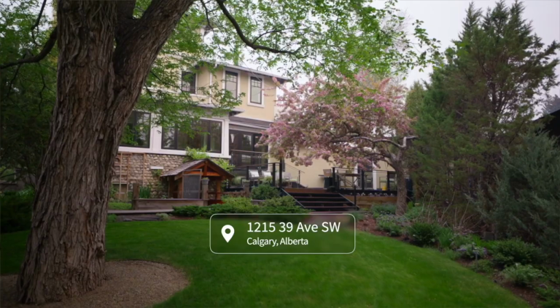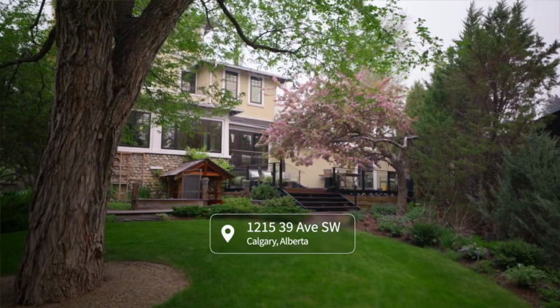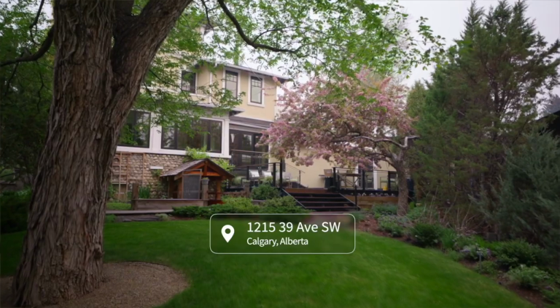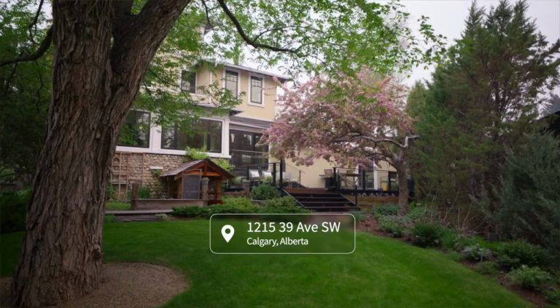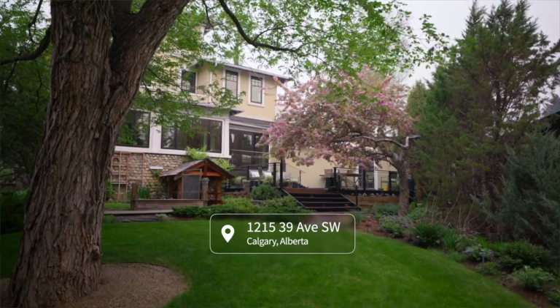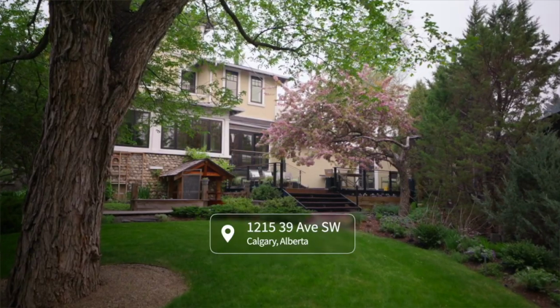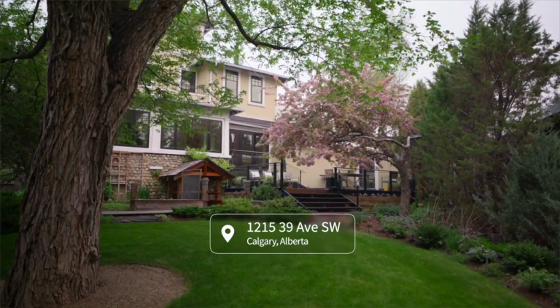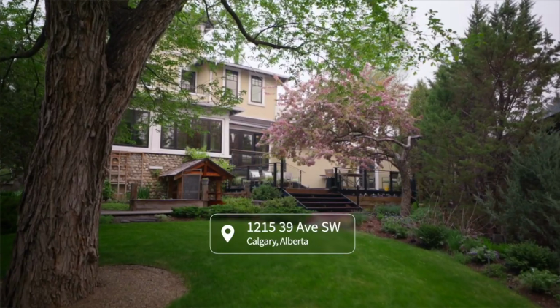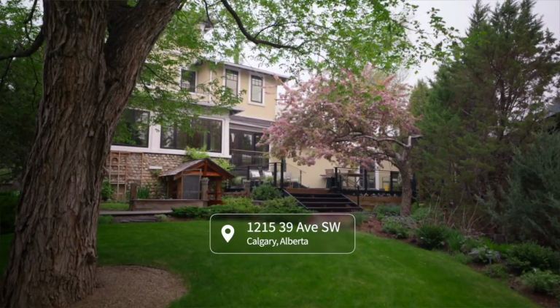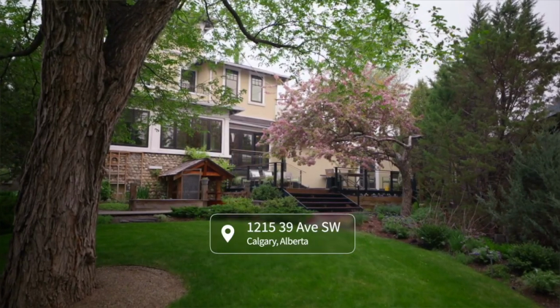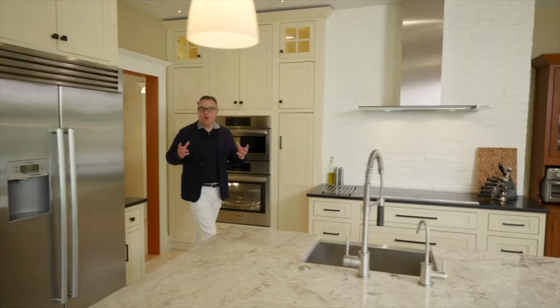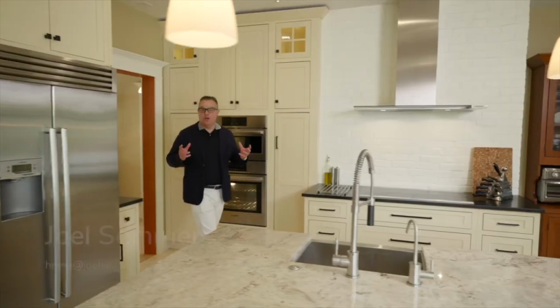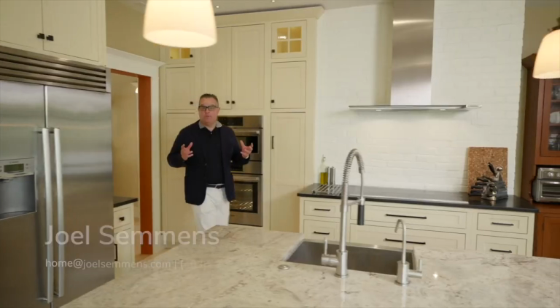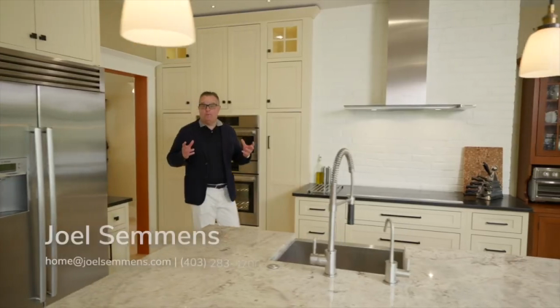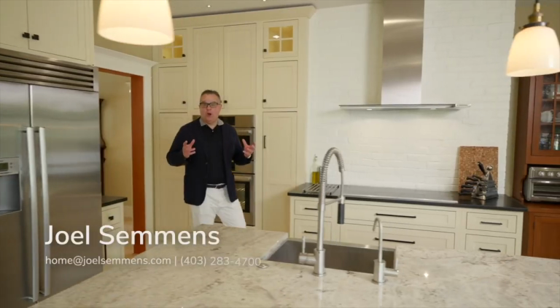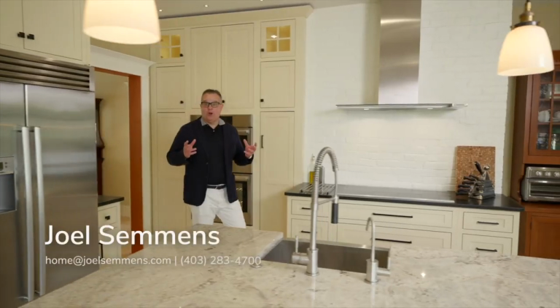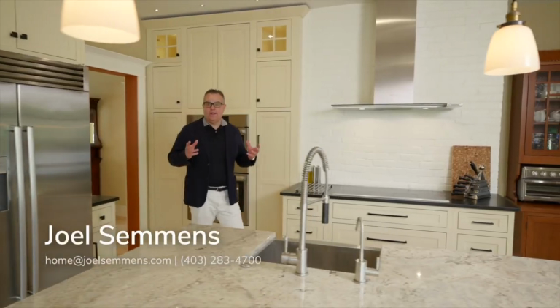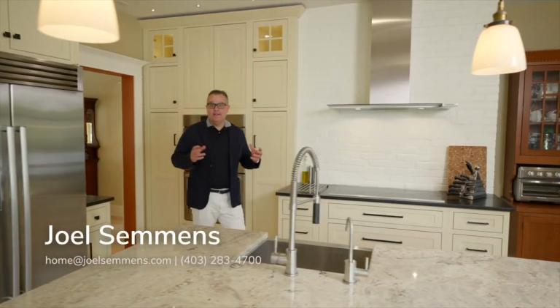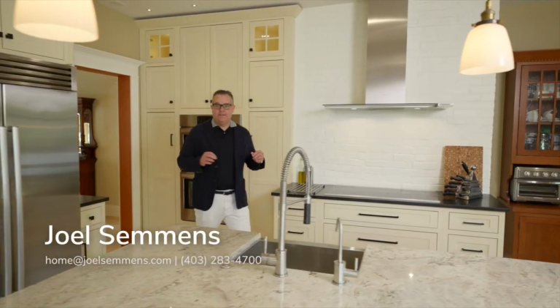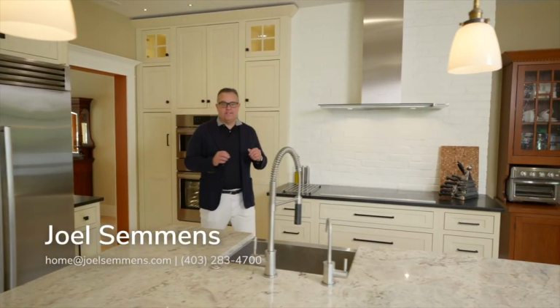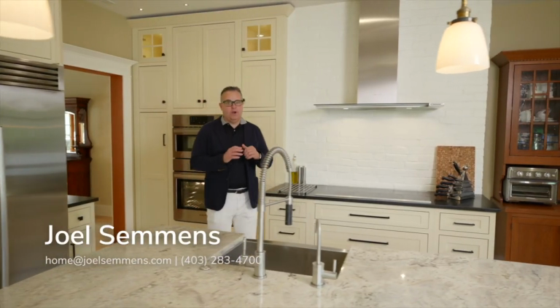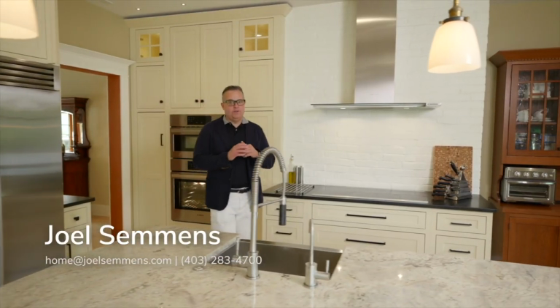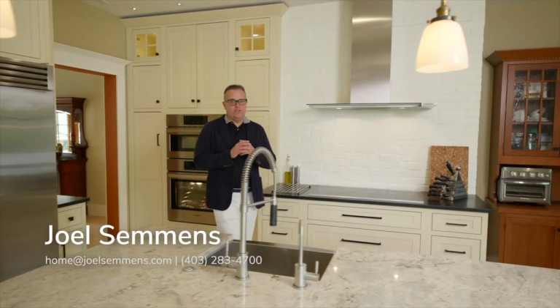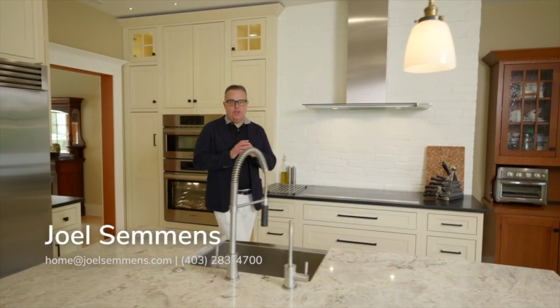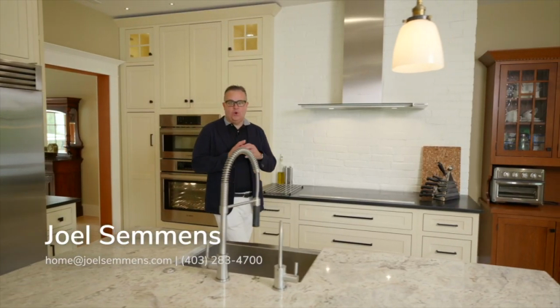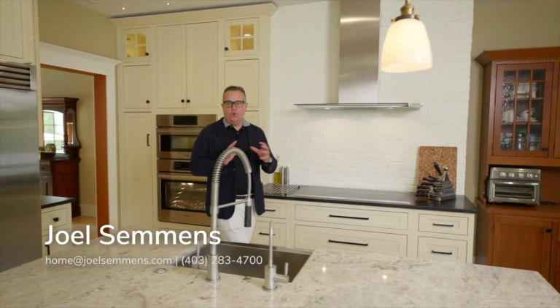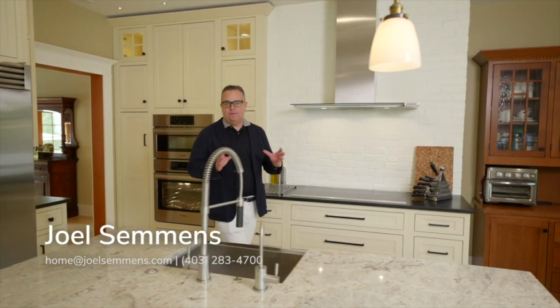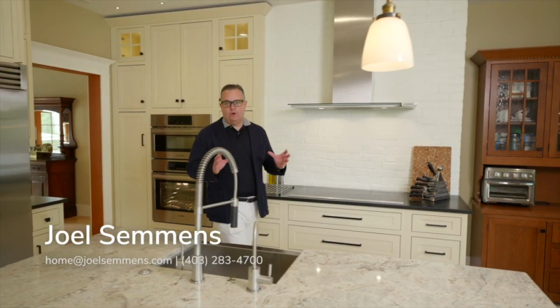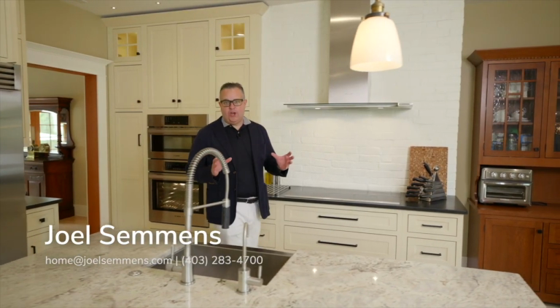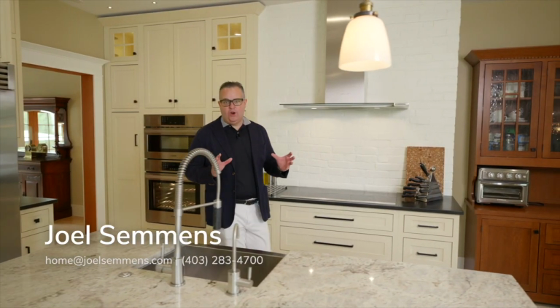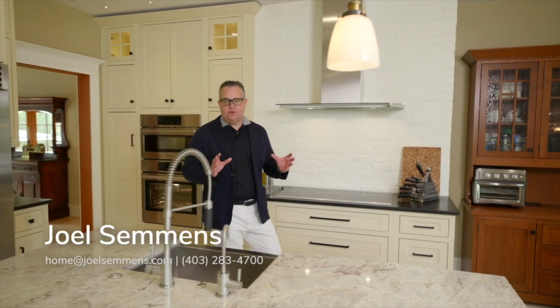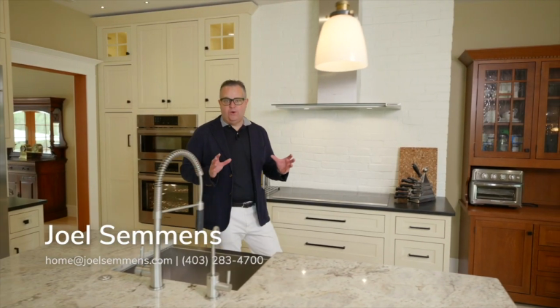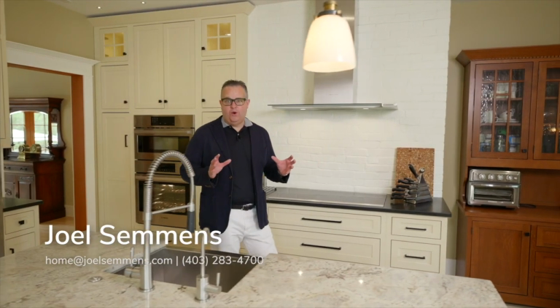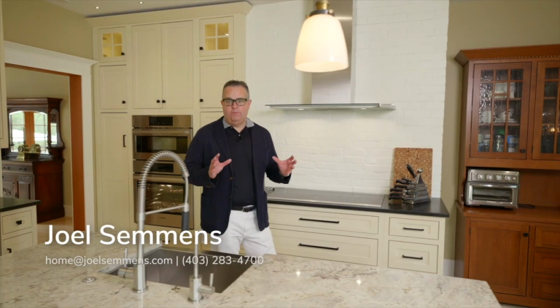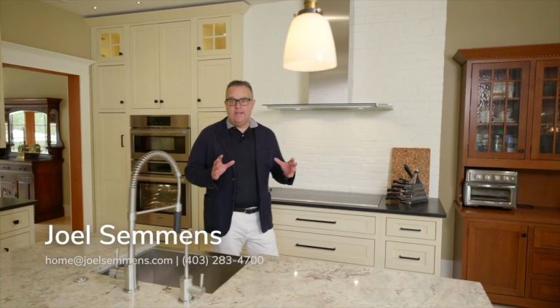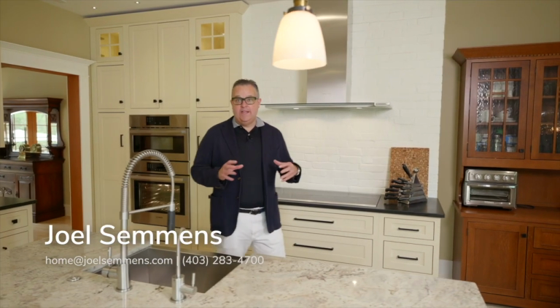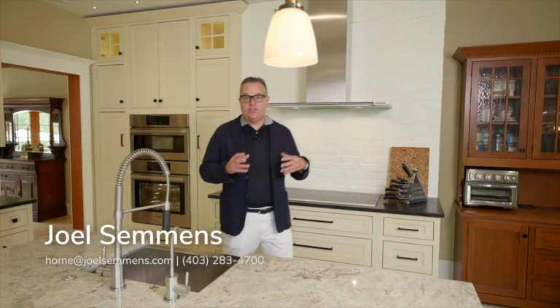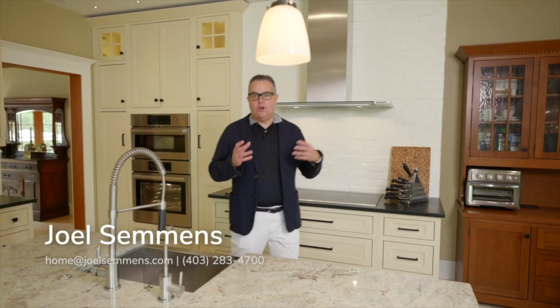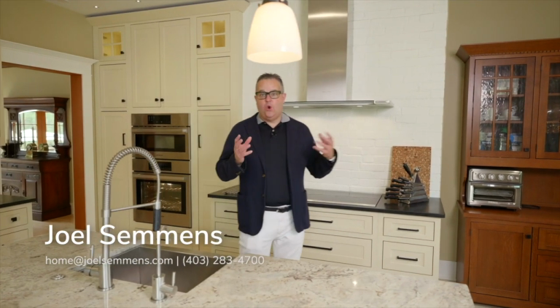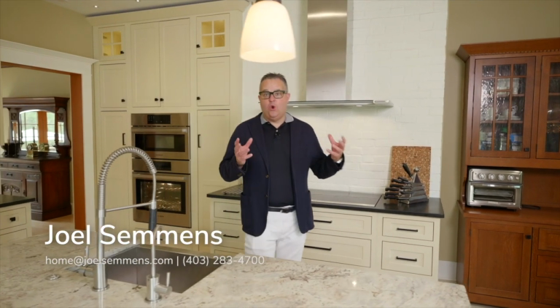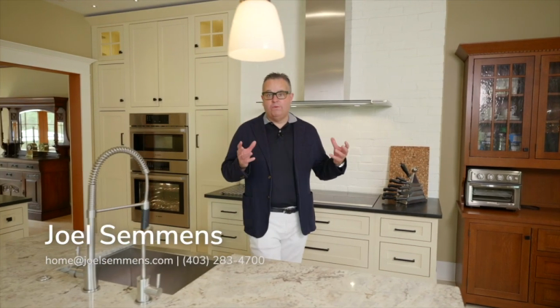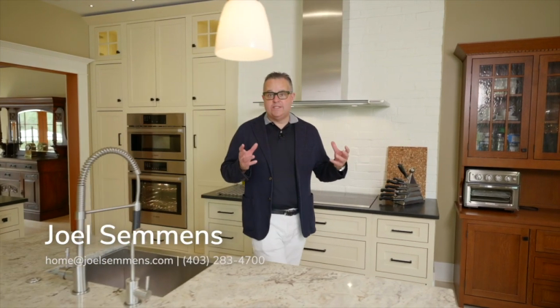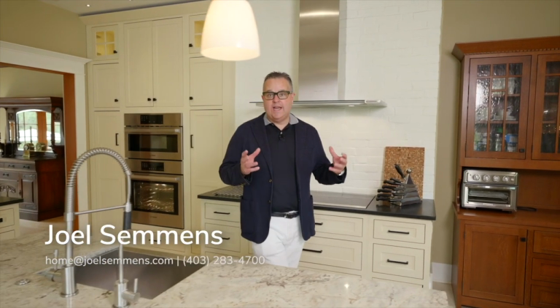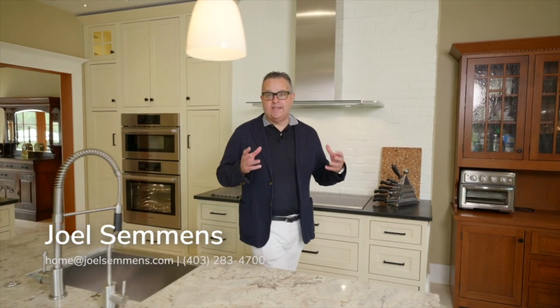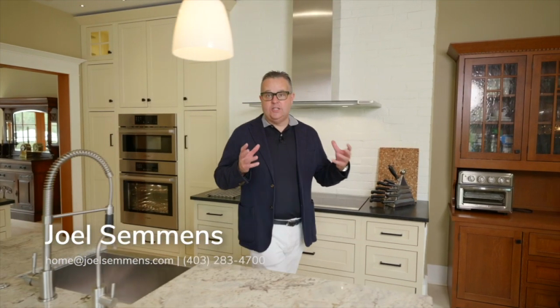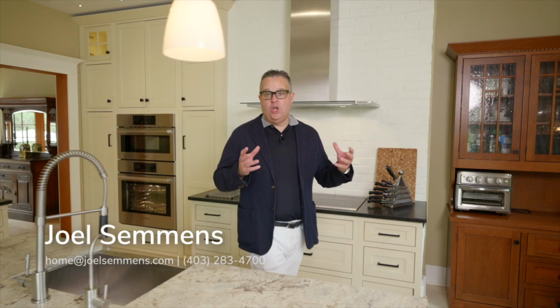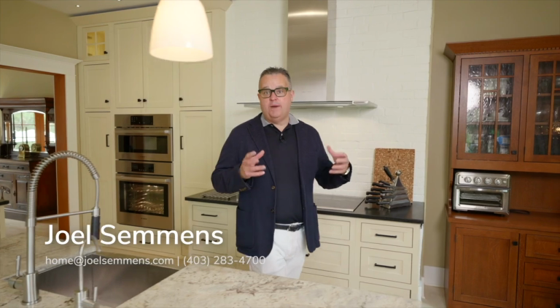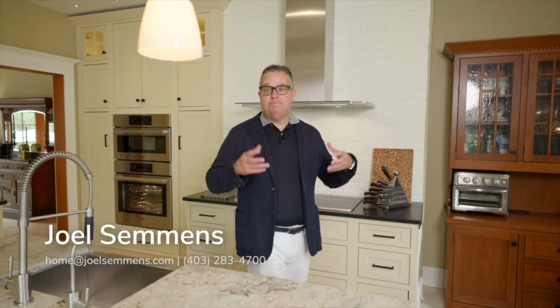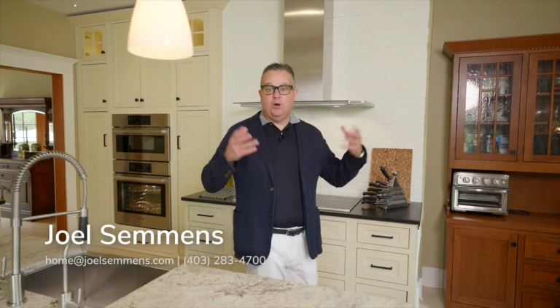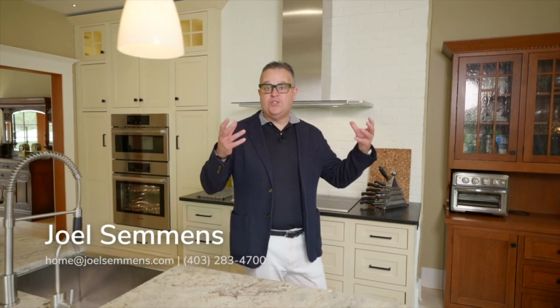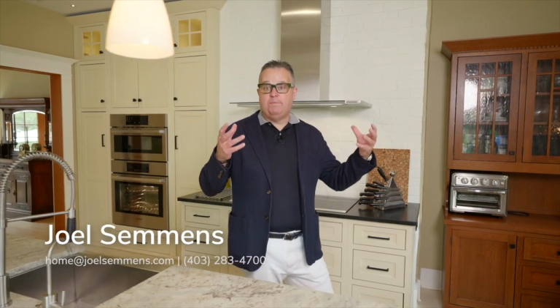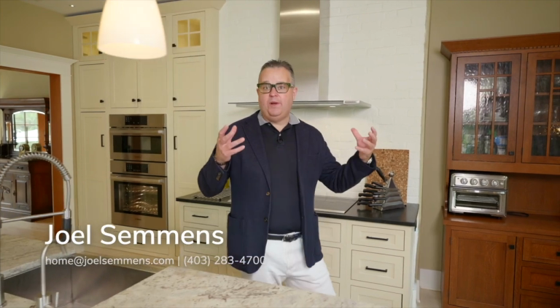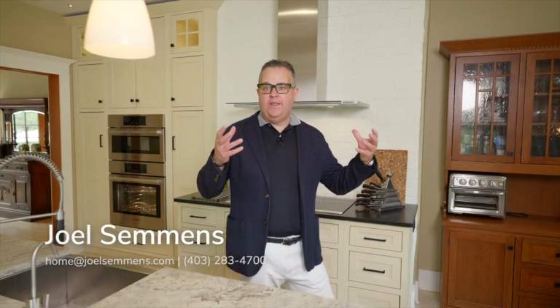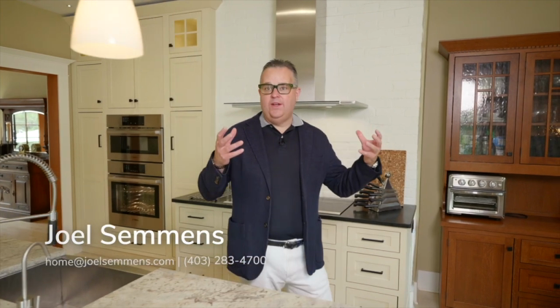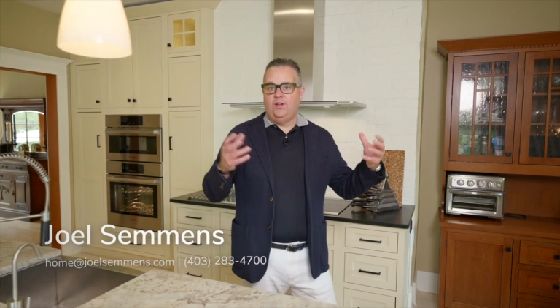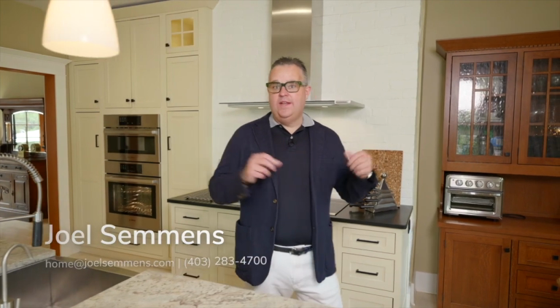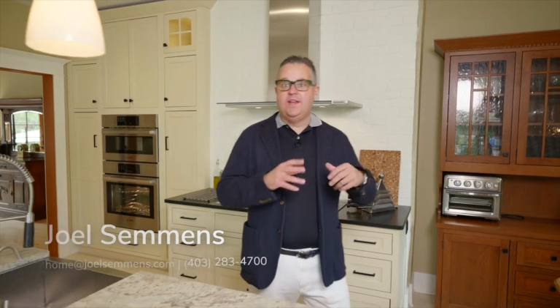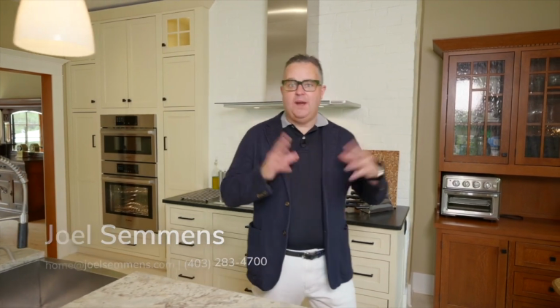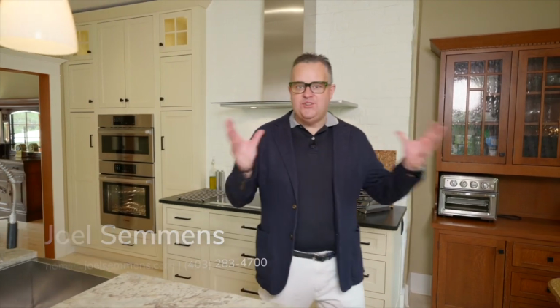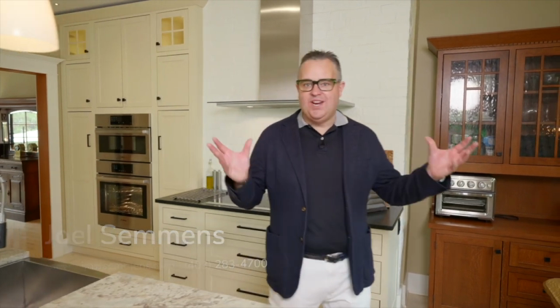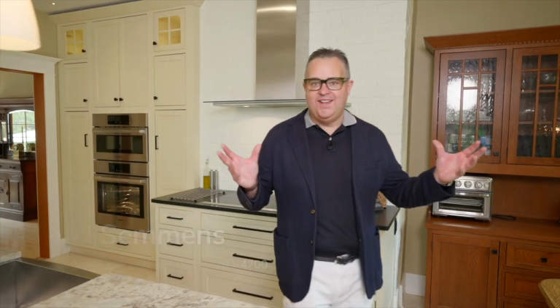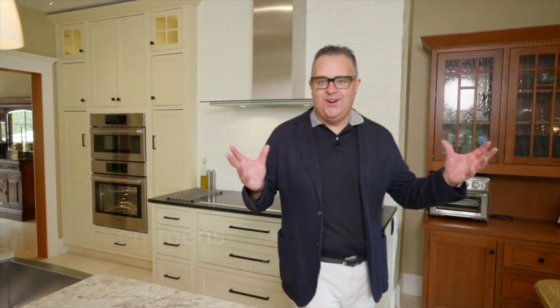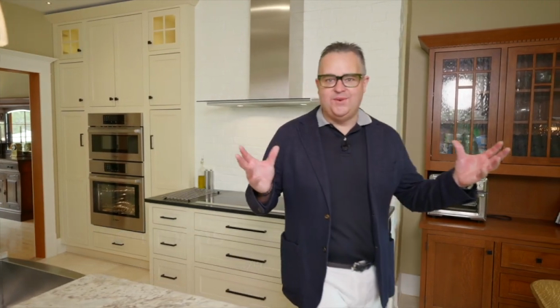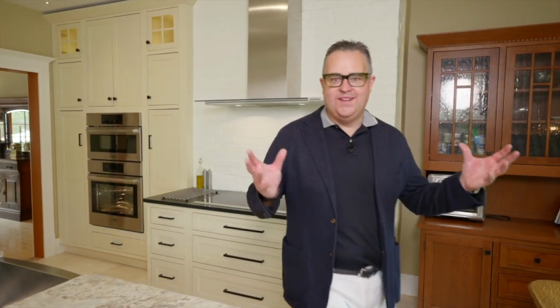Welcome to our latest listing here in Elbow Park. This house is an incredible character home on an oversized lot, perched up on the hill. Come check it out.